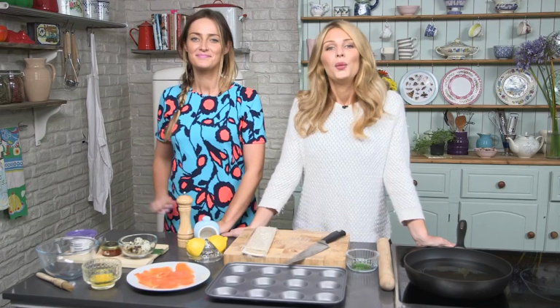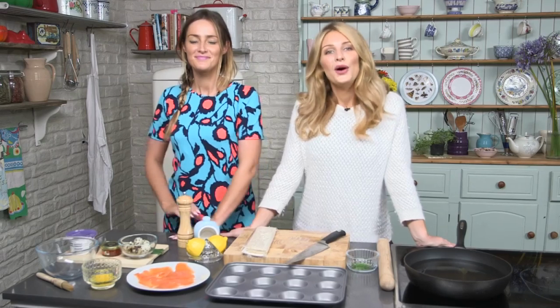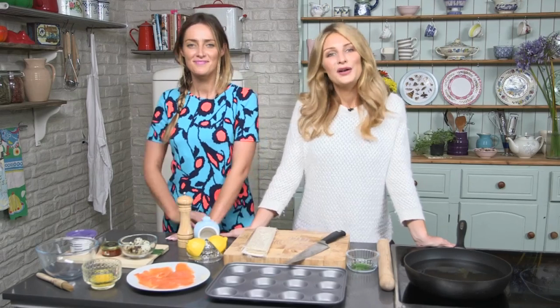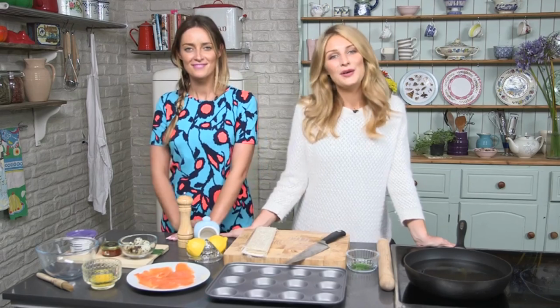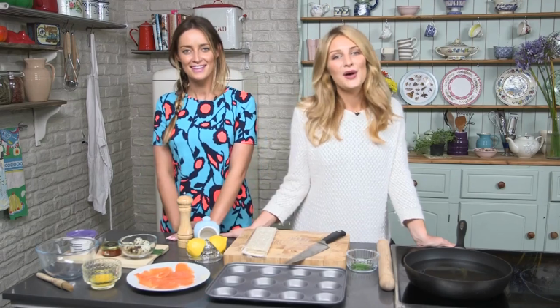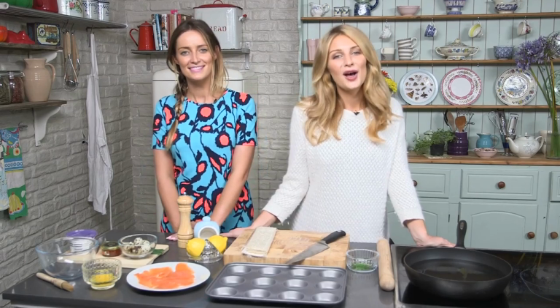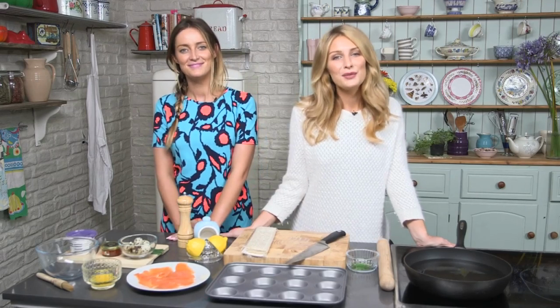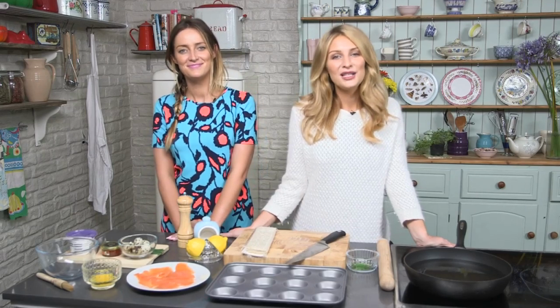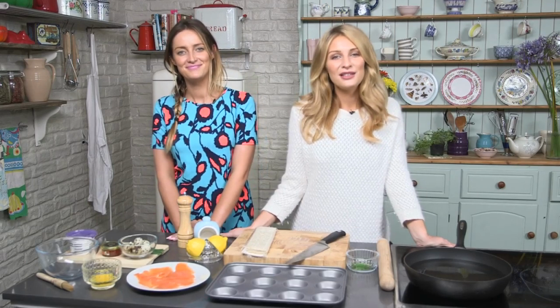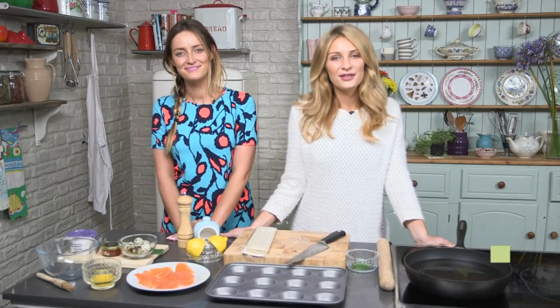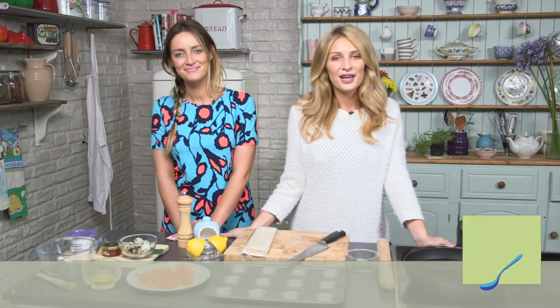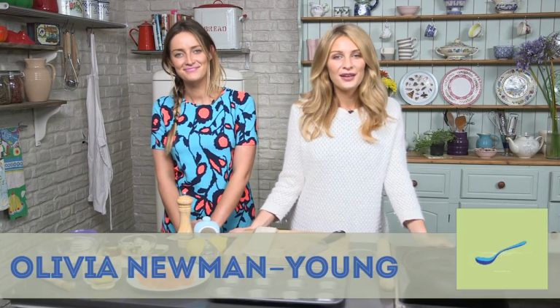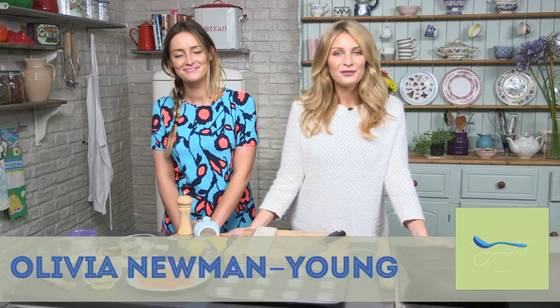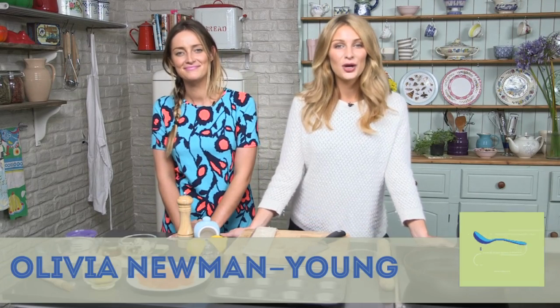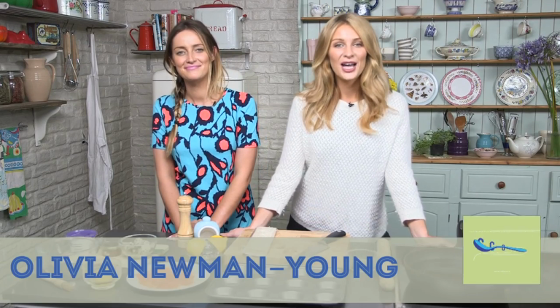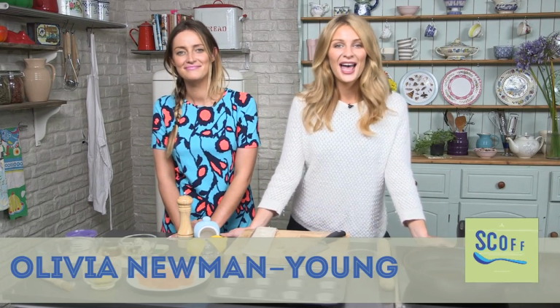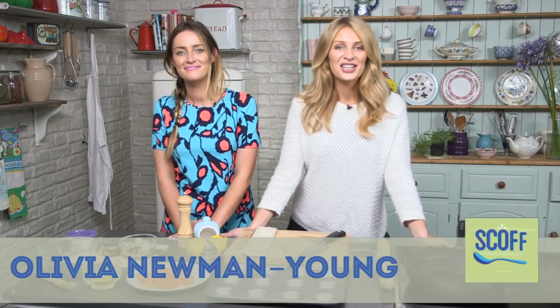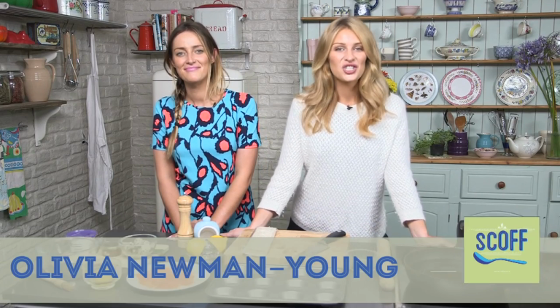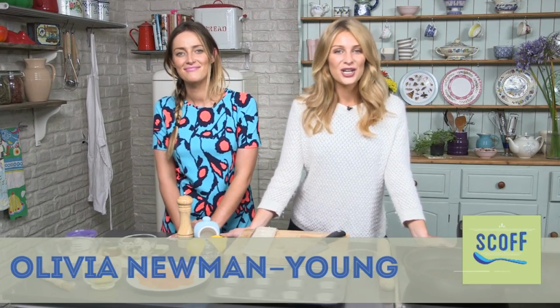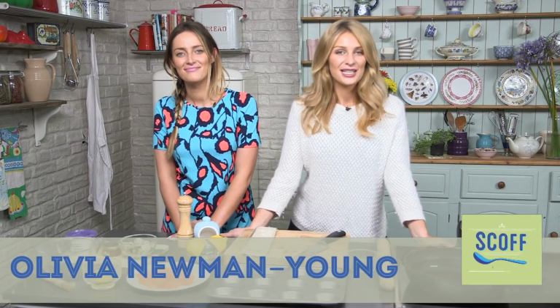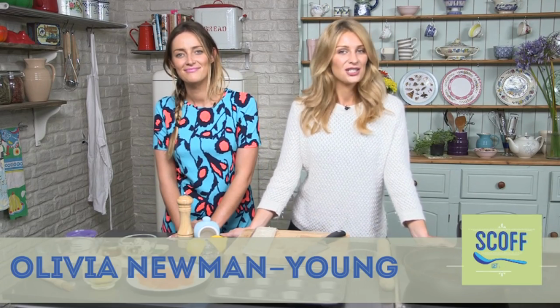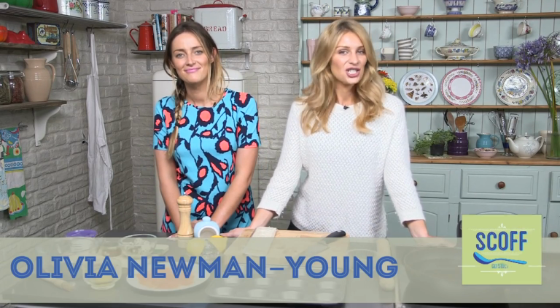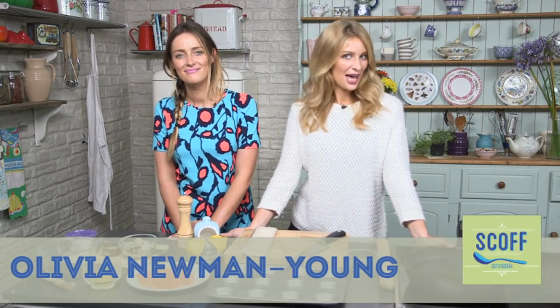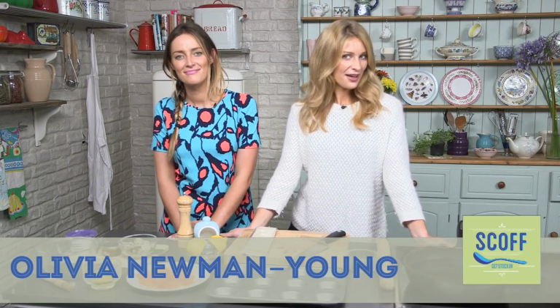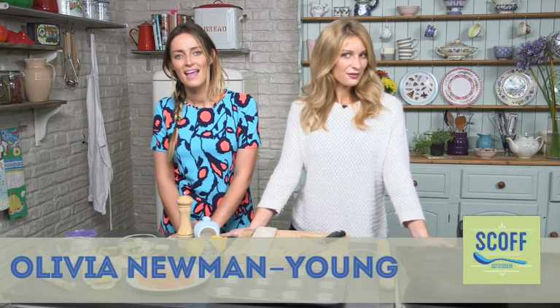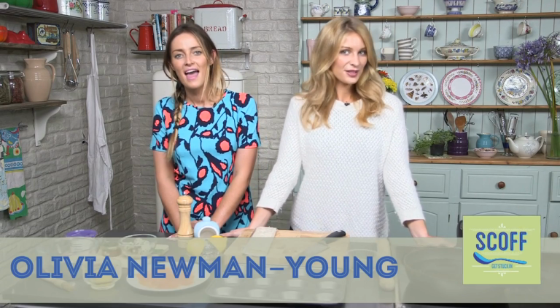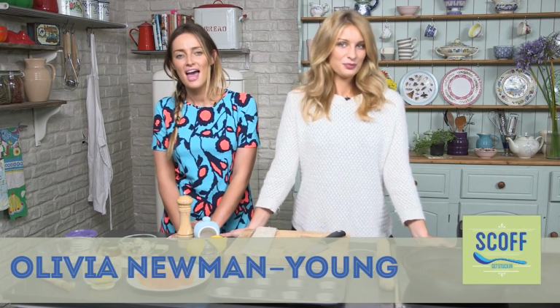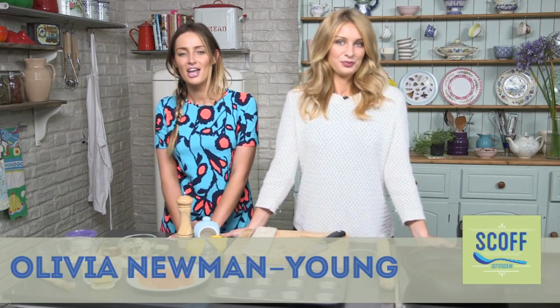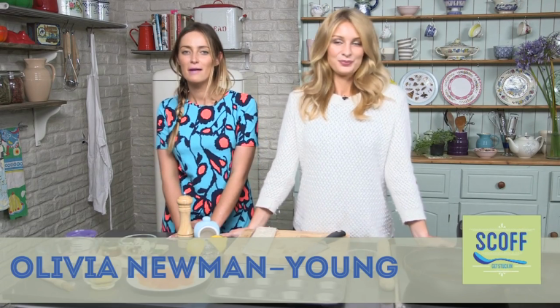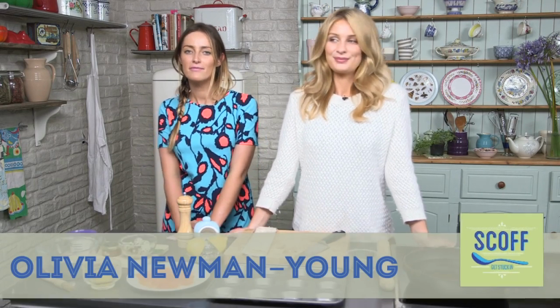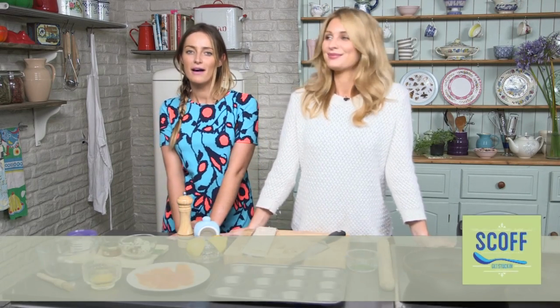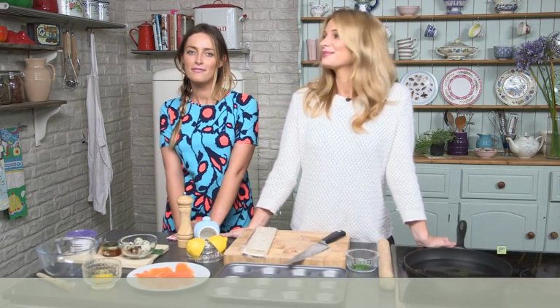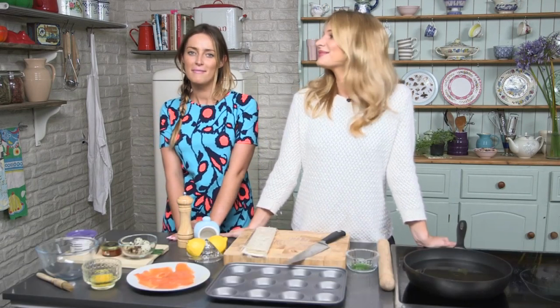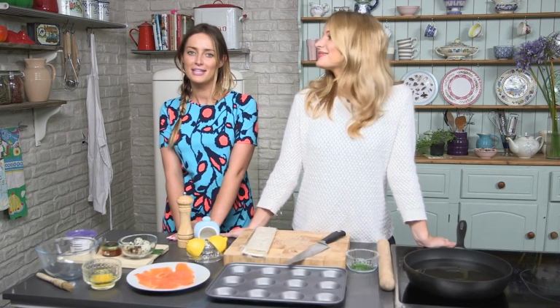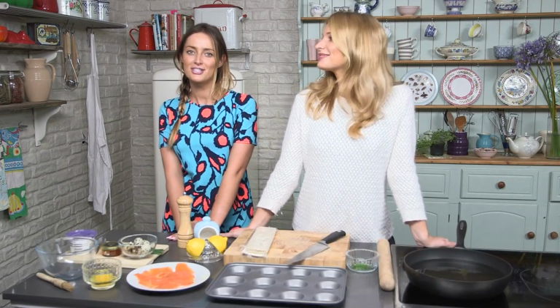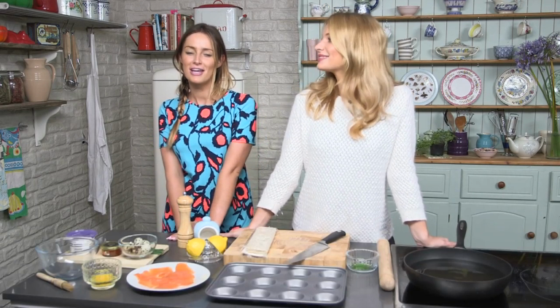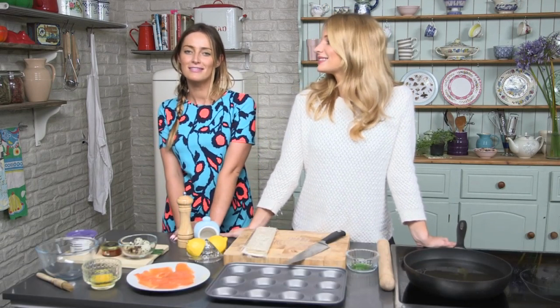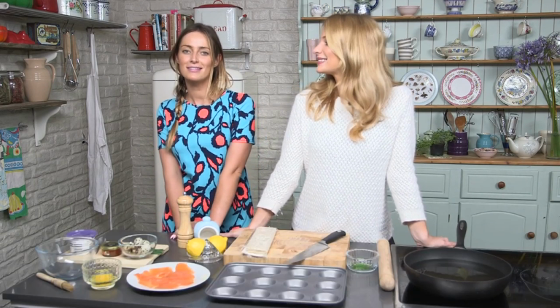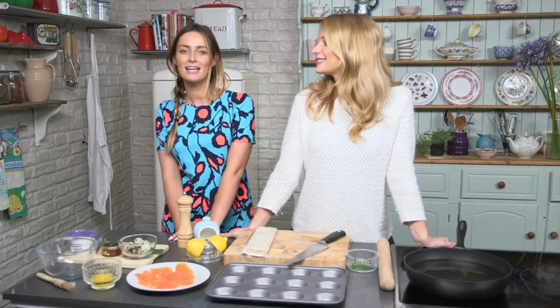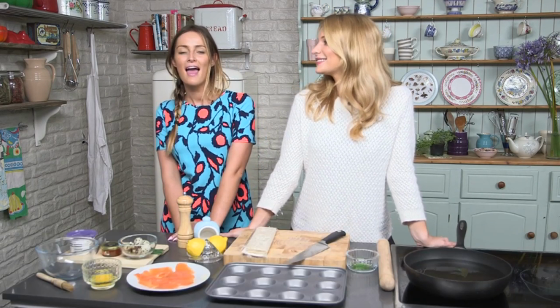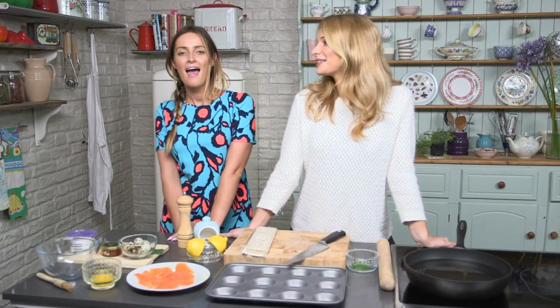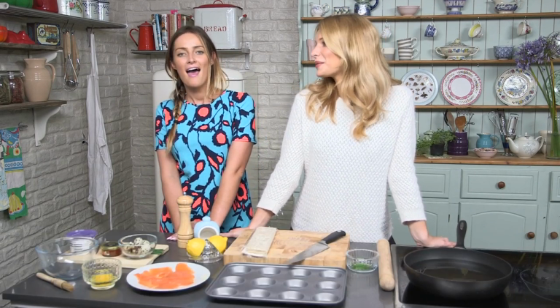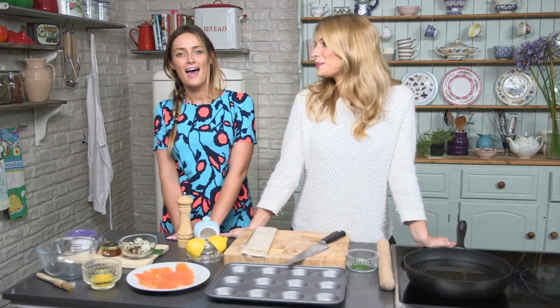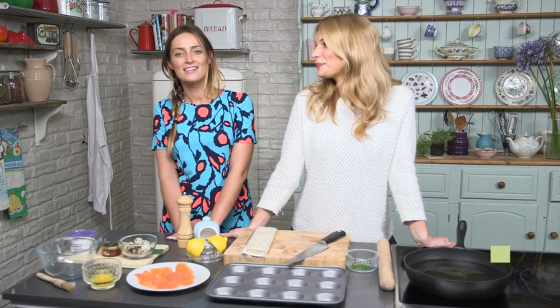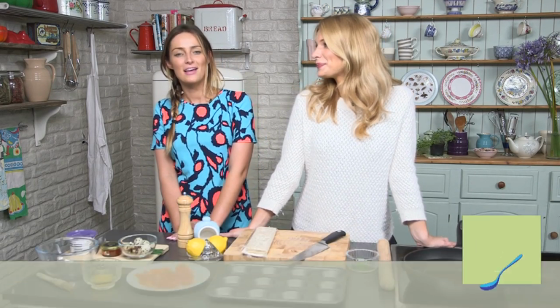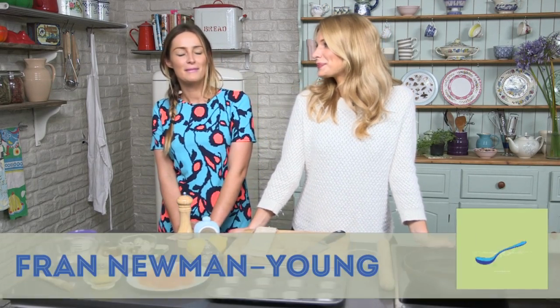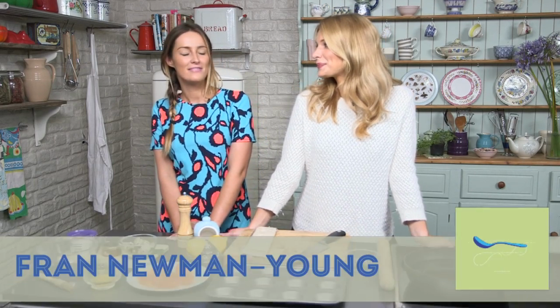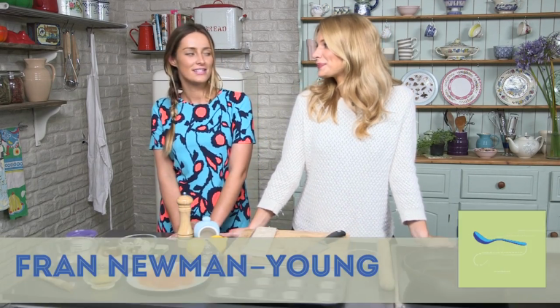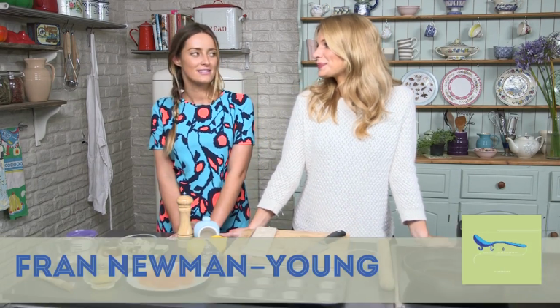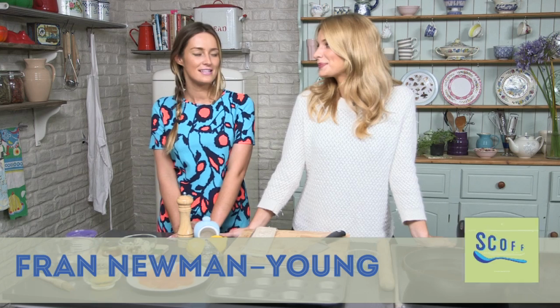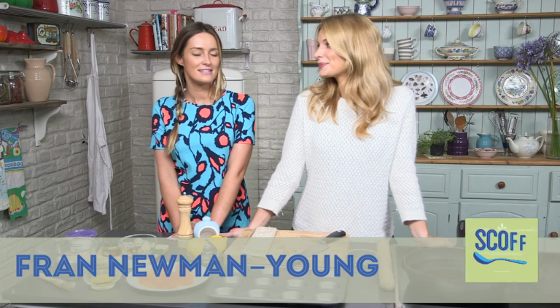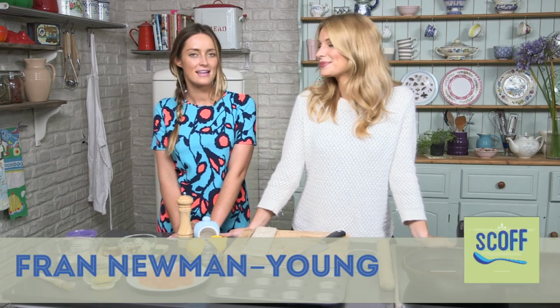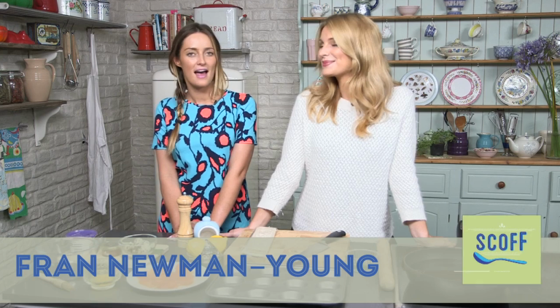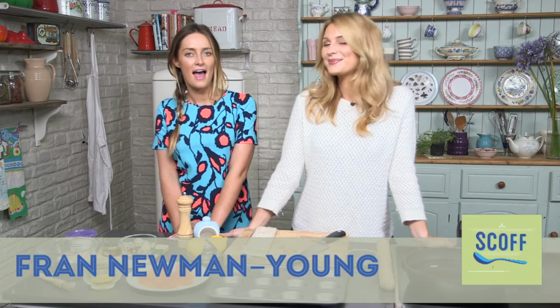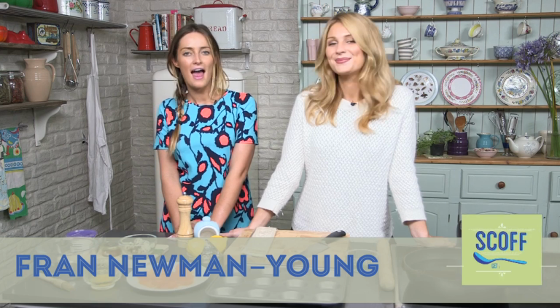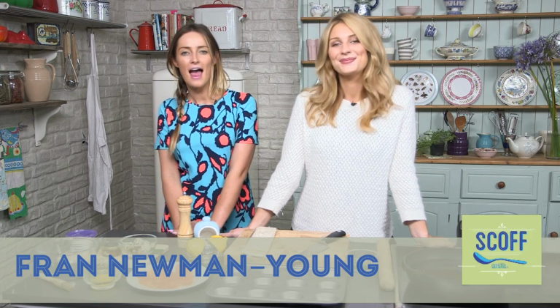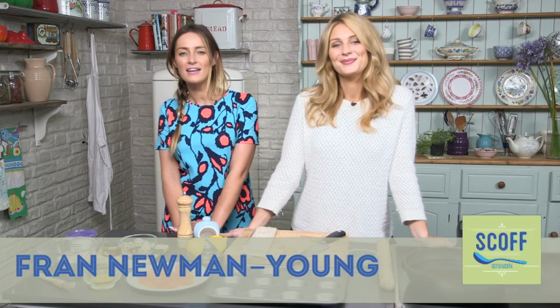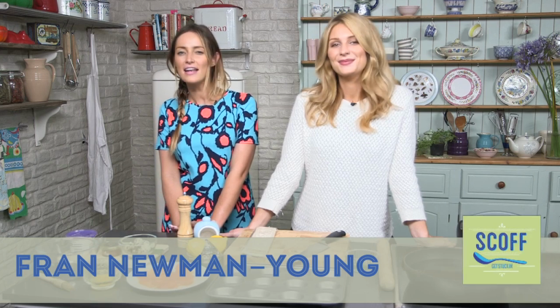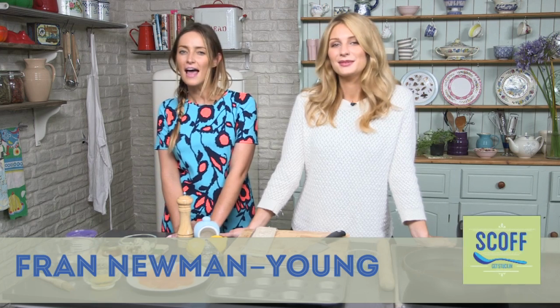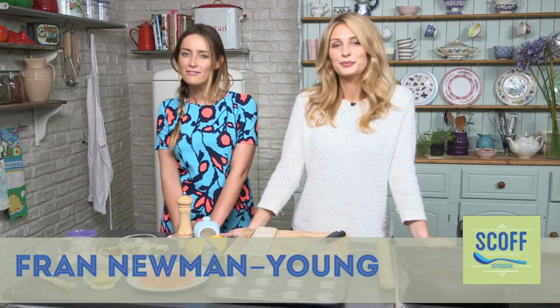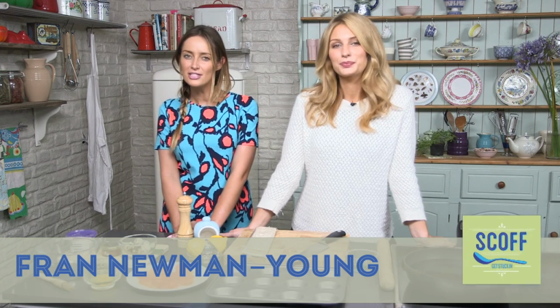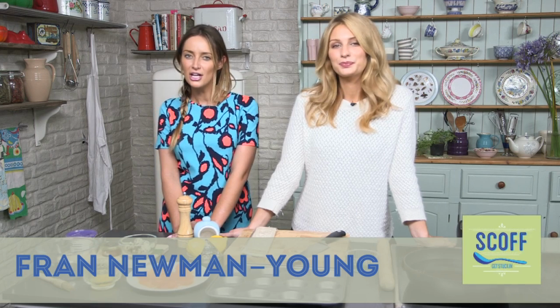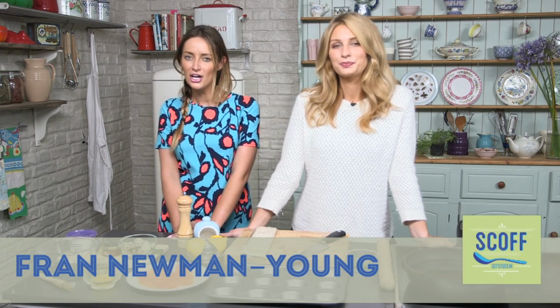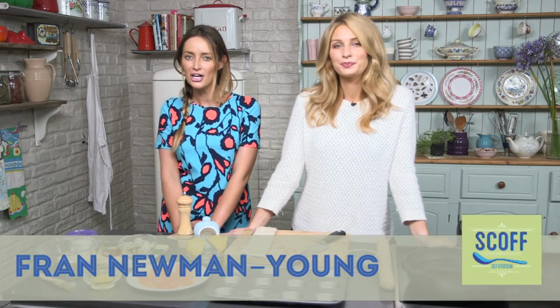Welcome. I'm Olivia, vlogger and trained chef. And I'm Fran from Made in Chelsea and I'm Olivia's sister and an avid cook.